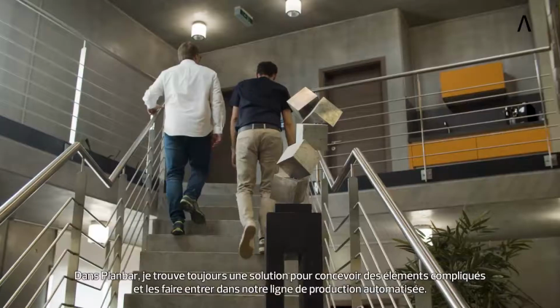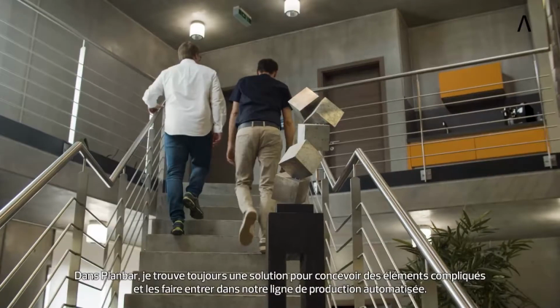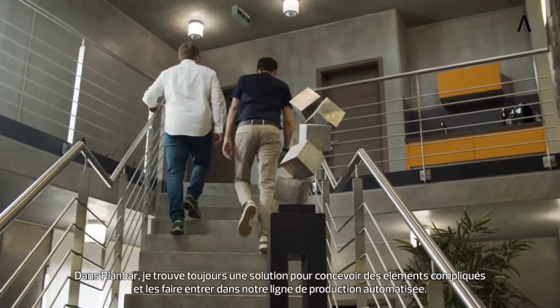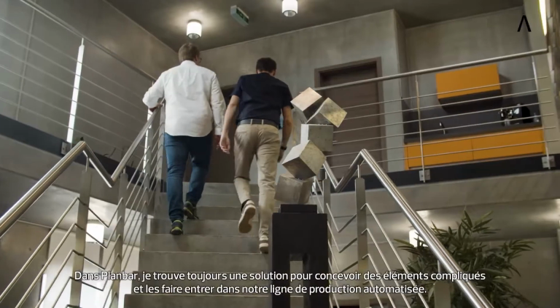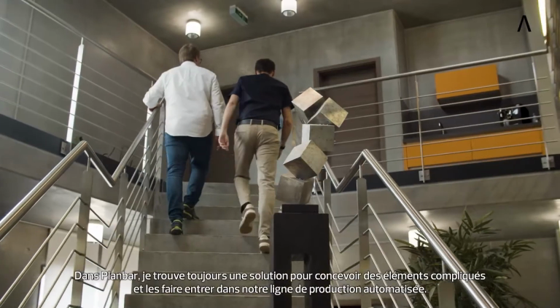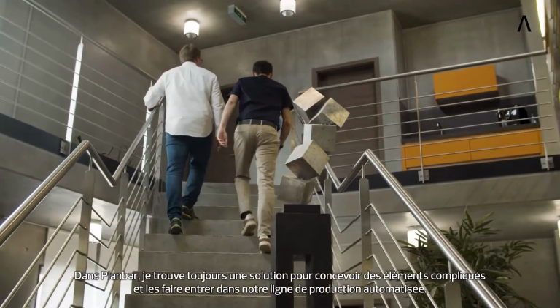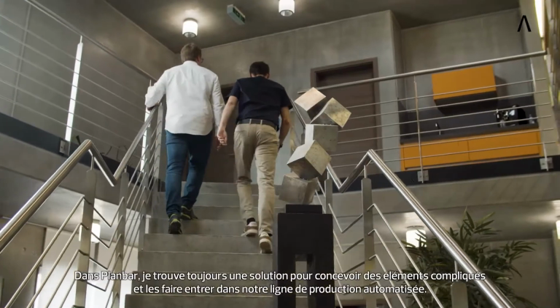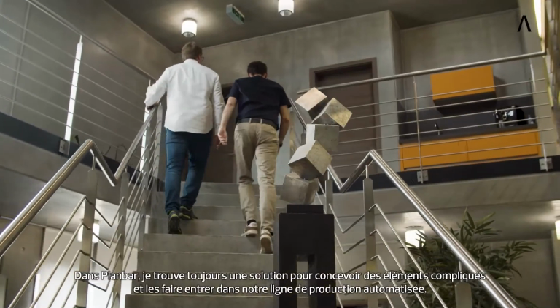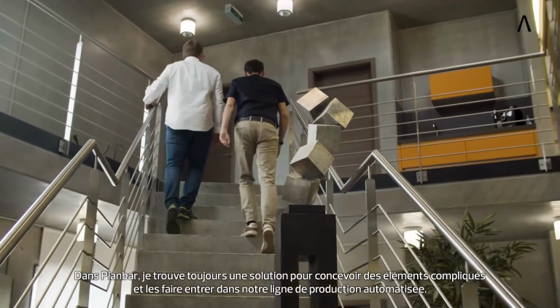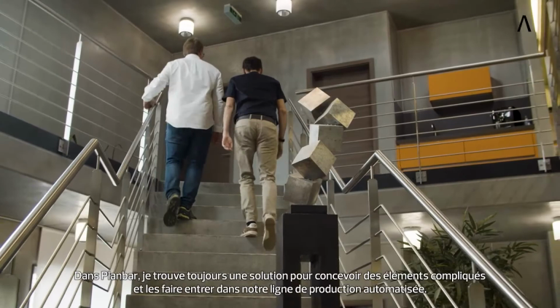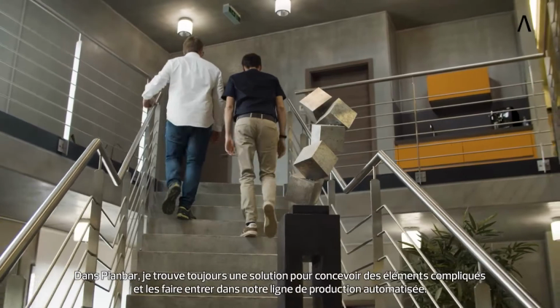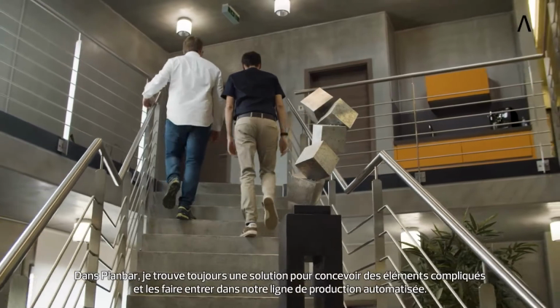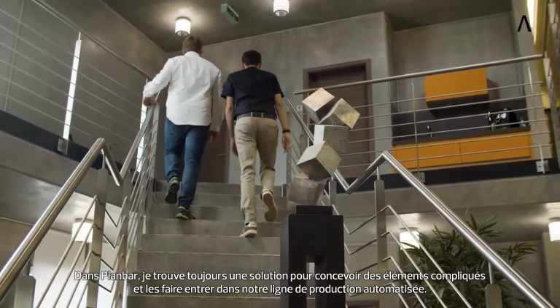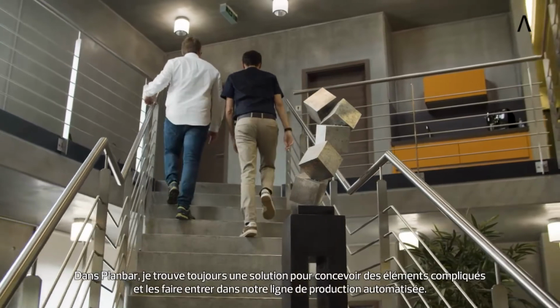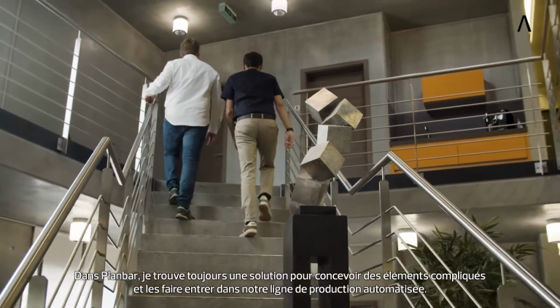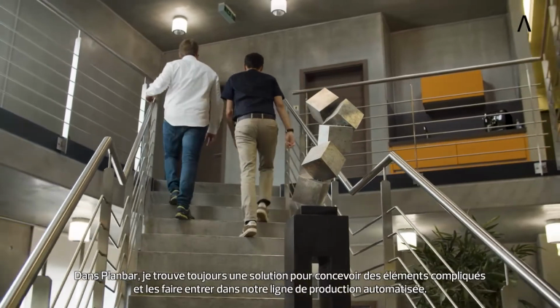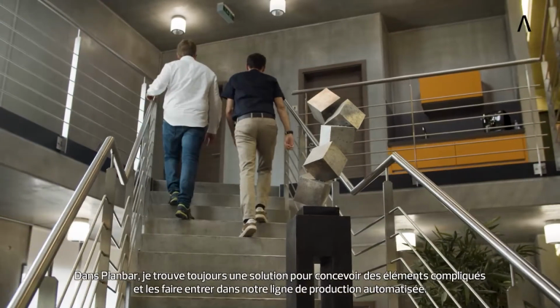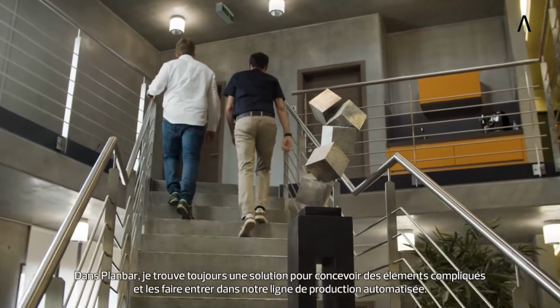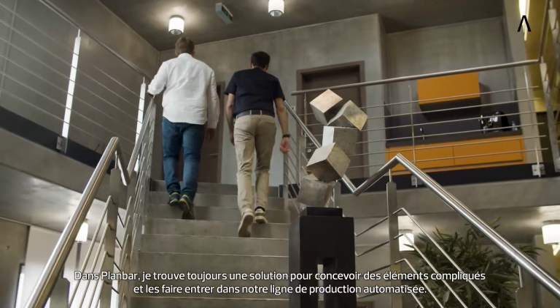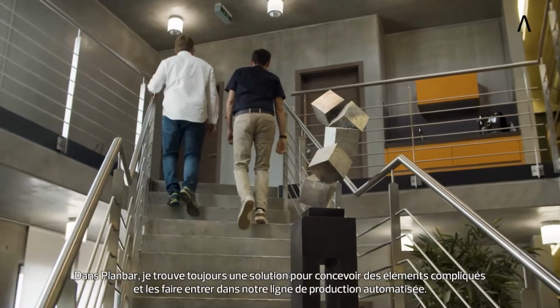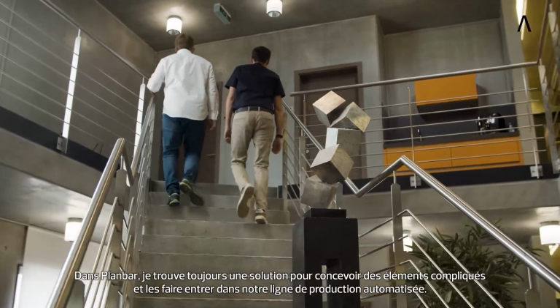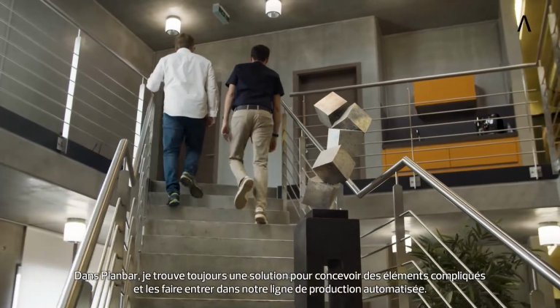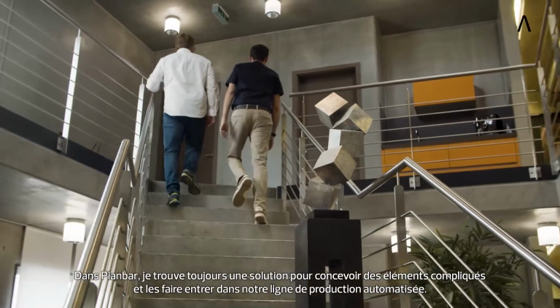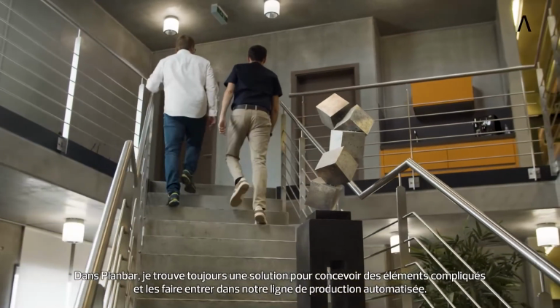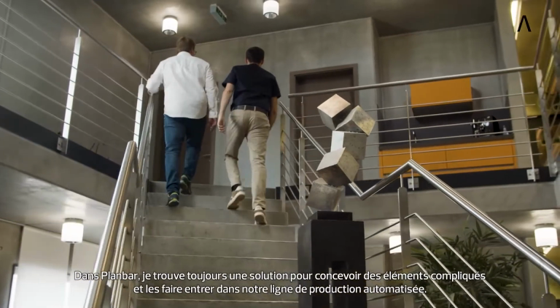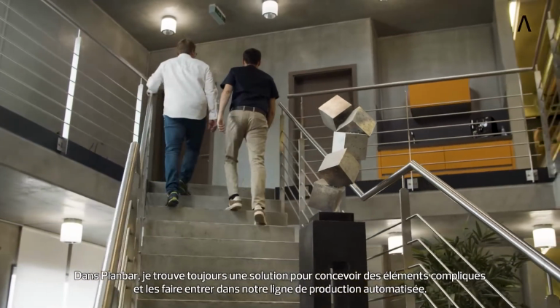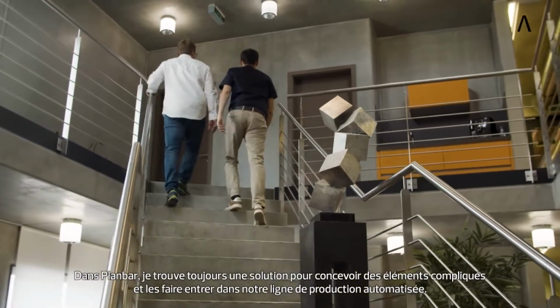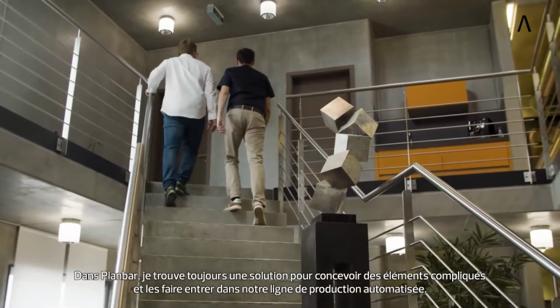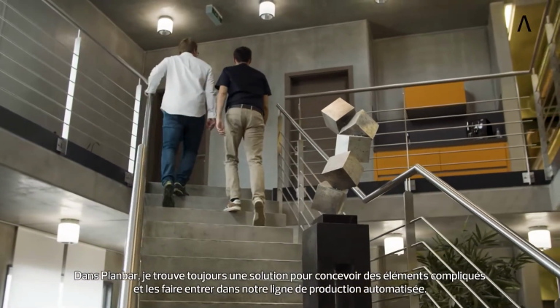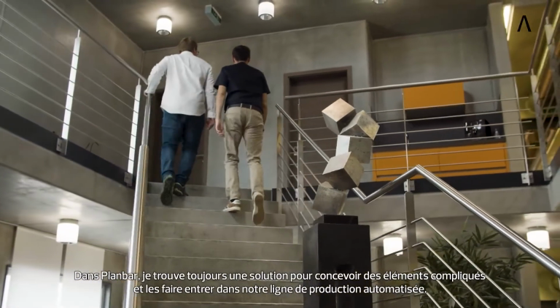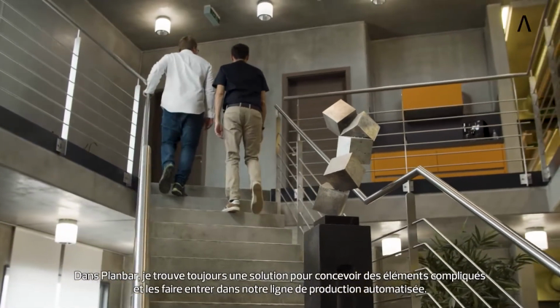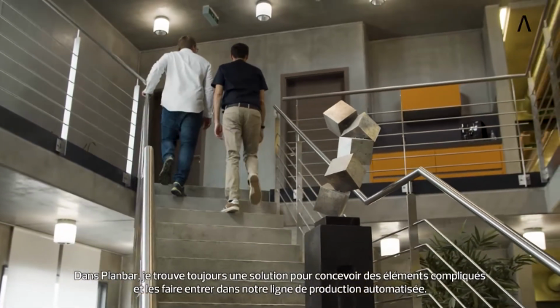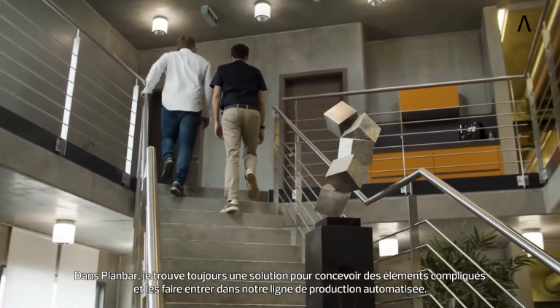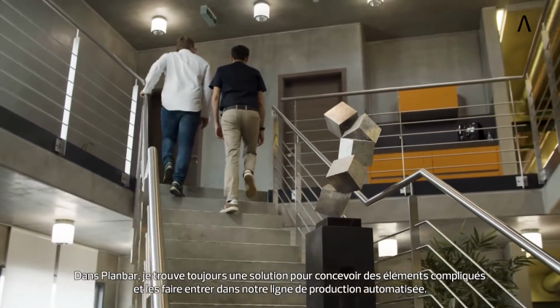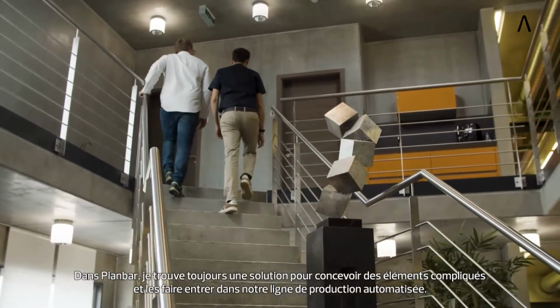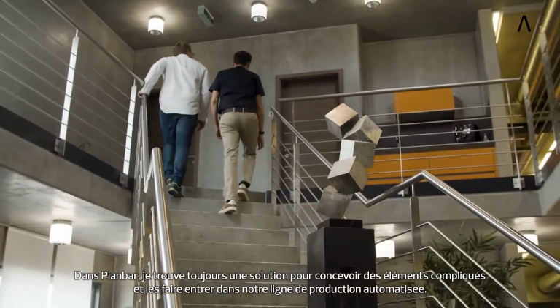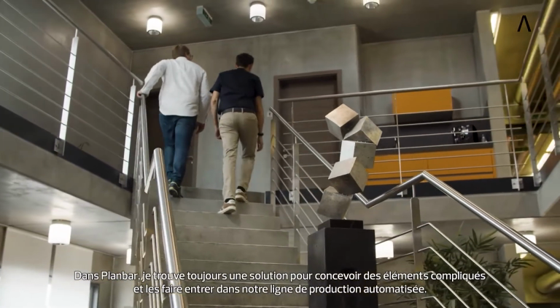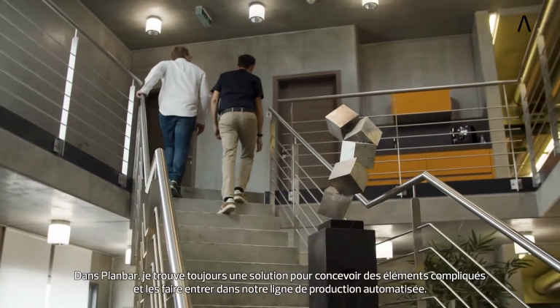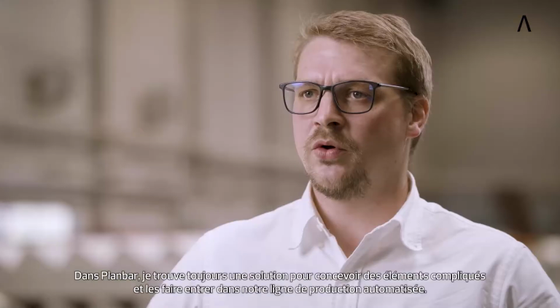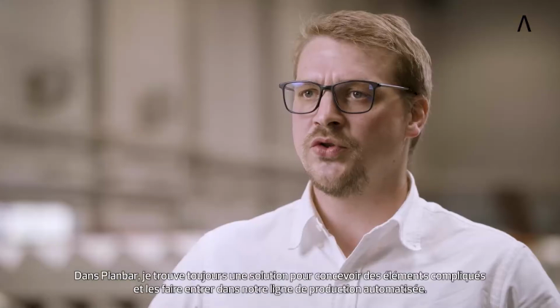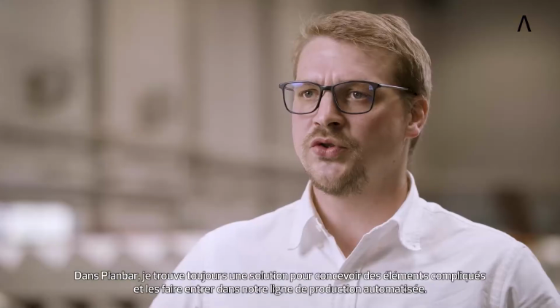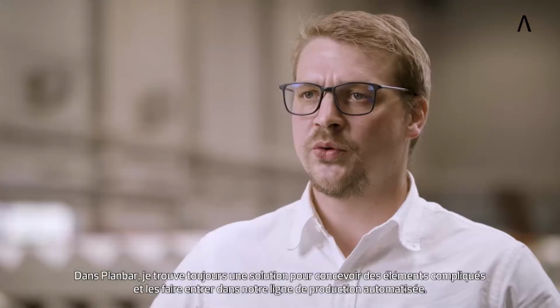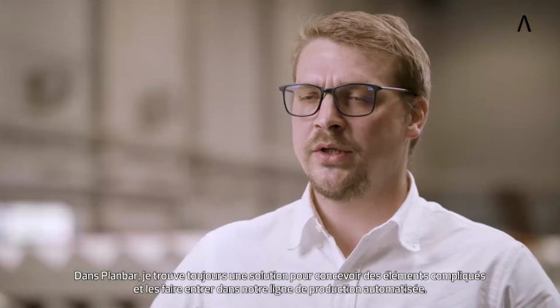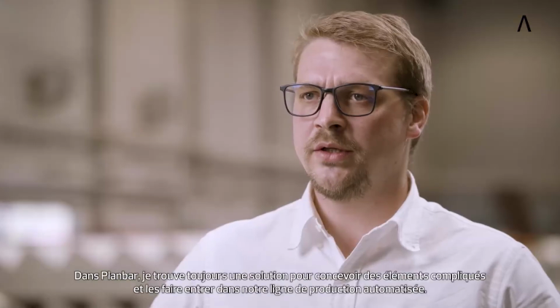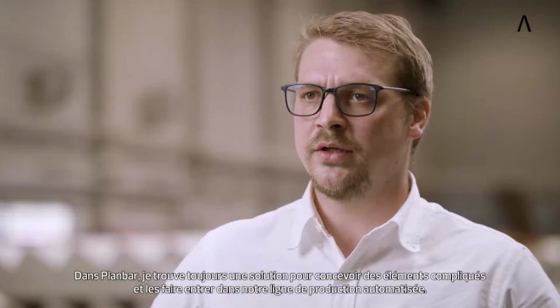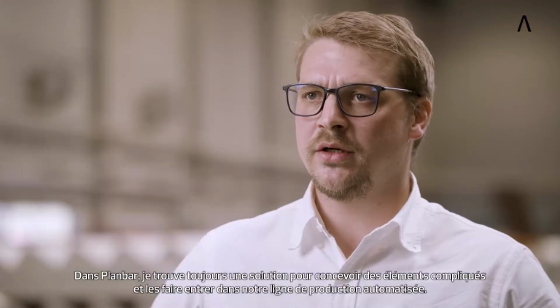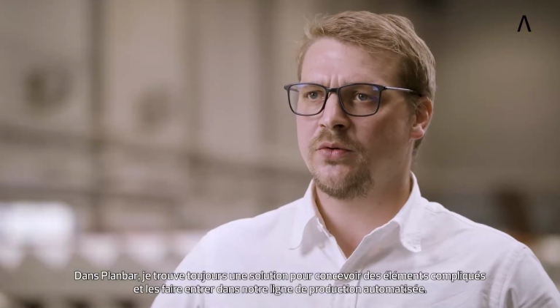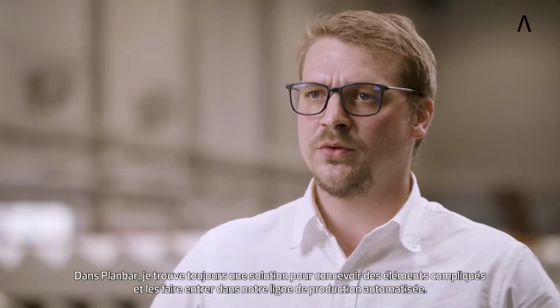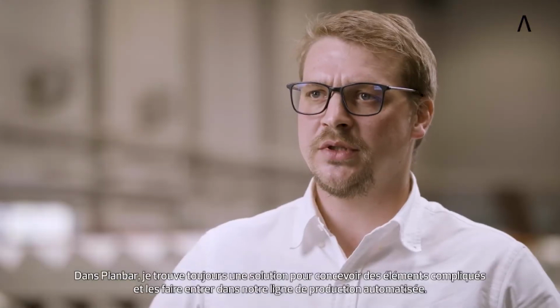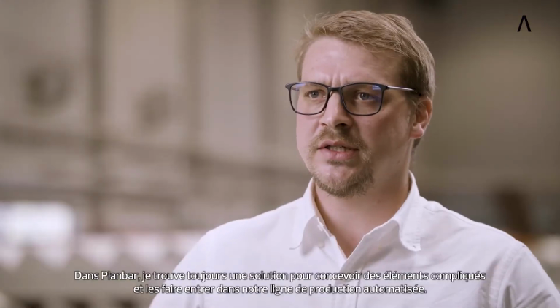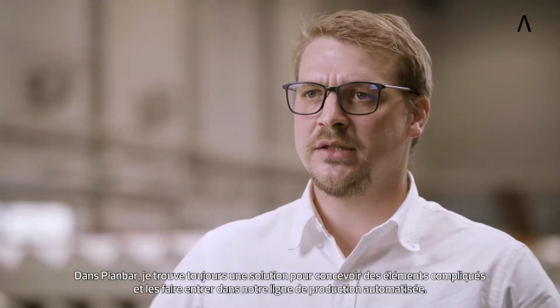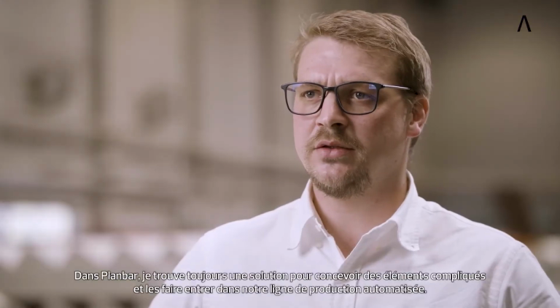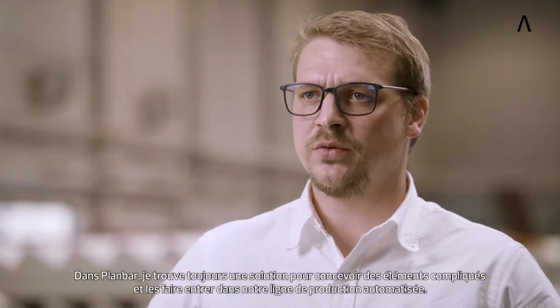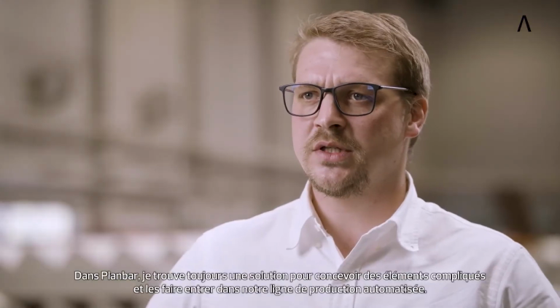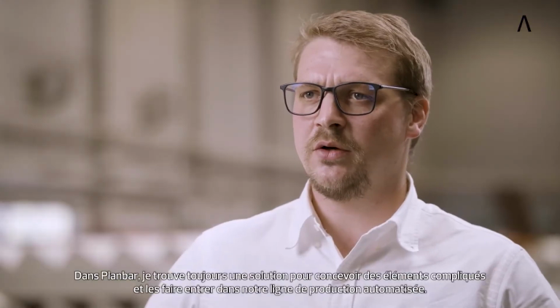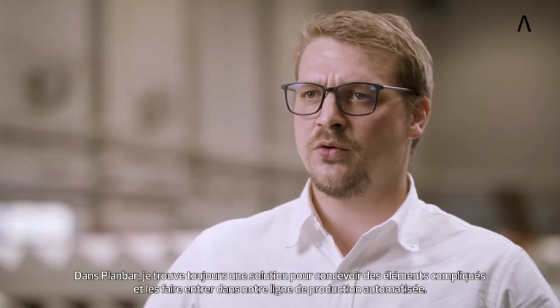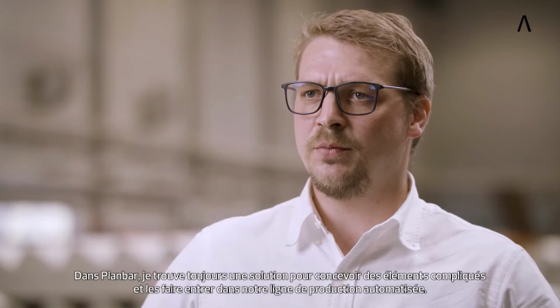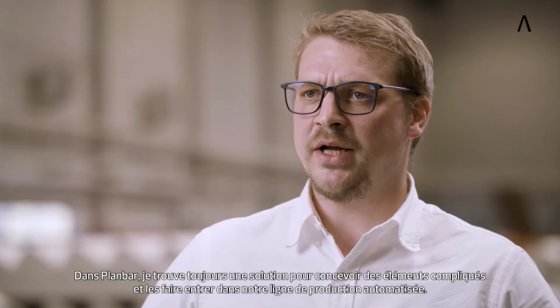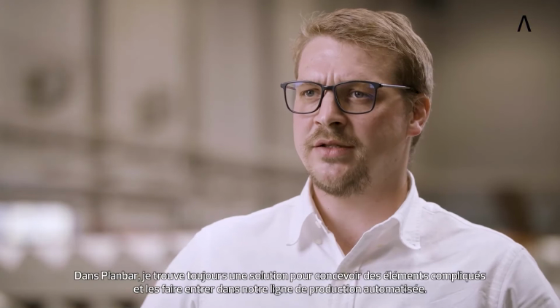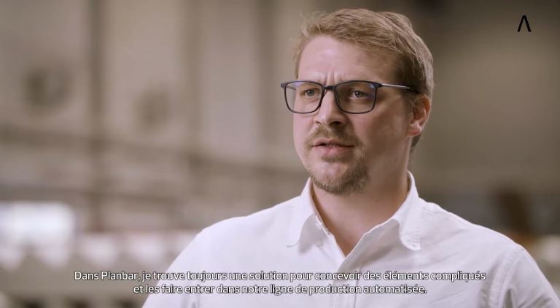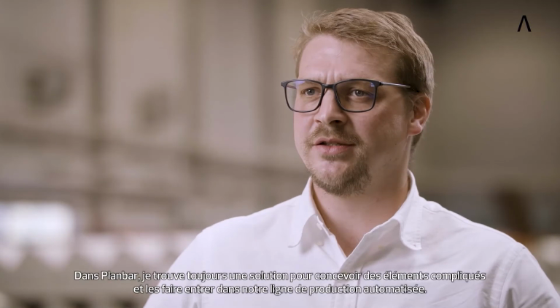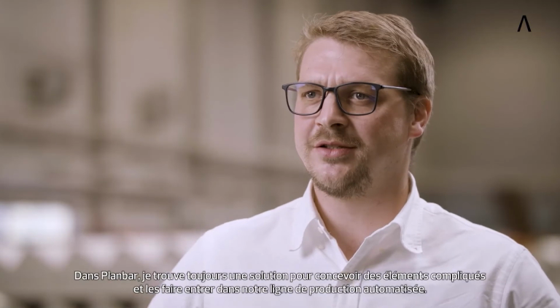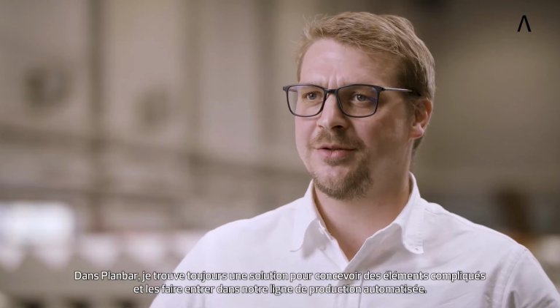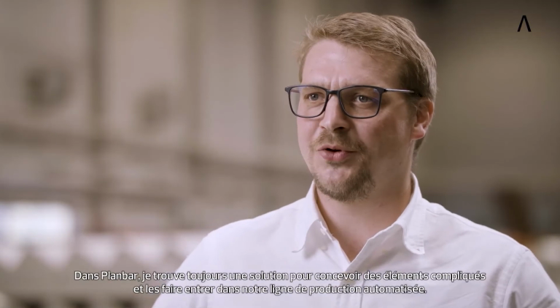In Planbar, I always find a solution to design complicated elements and get them into our automated production line.